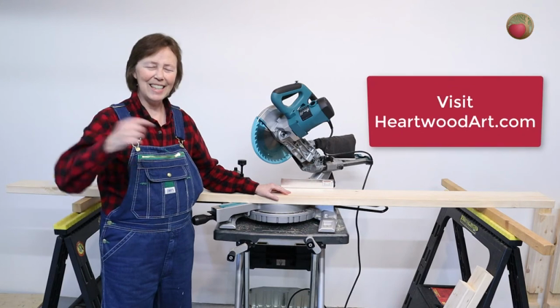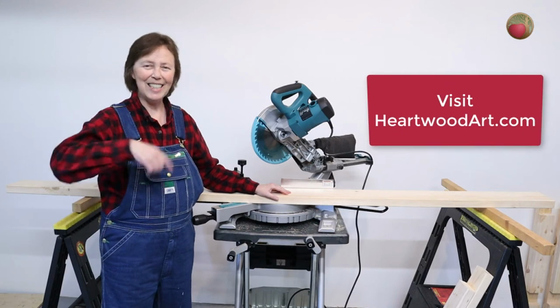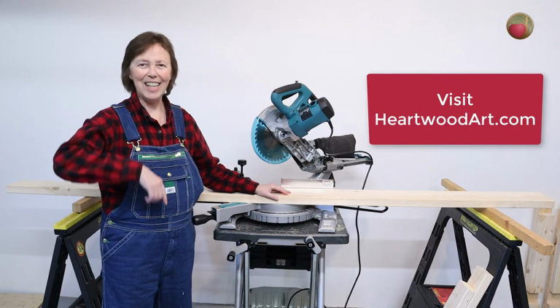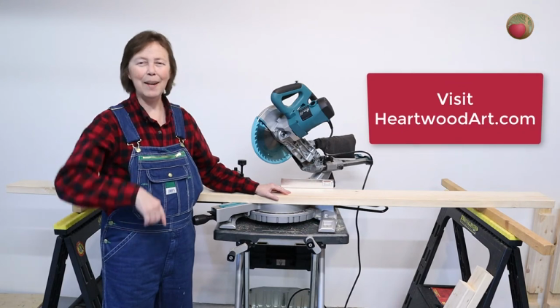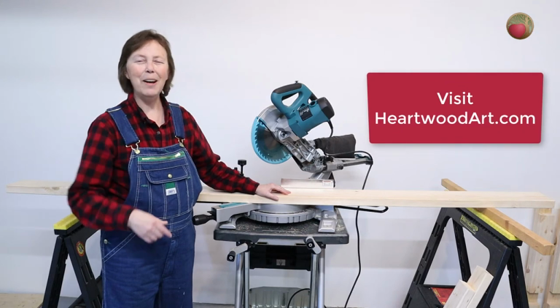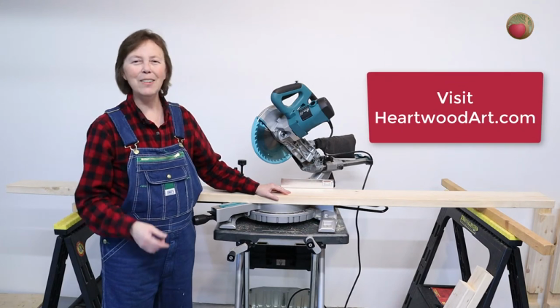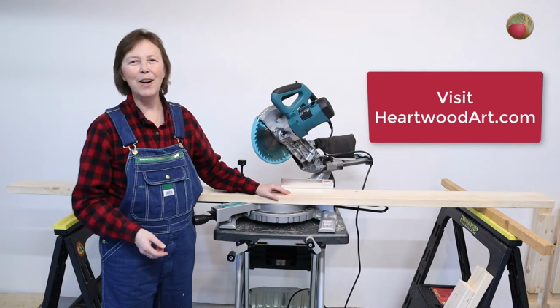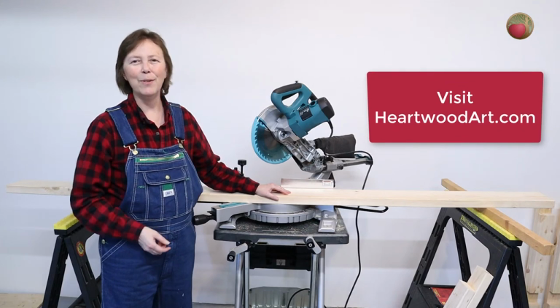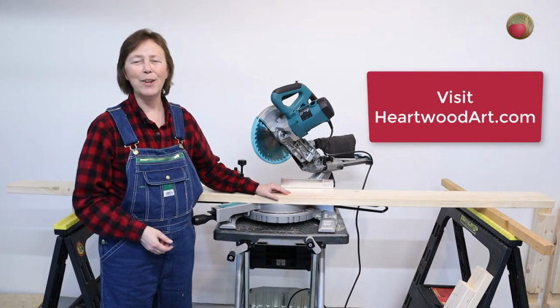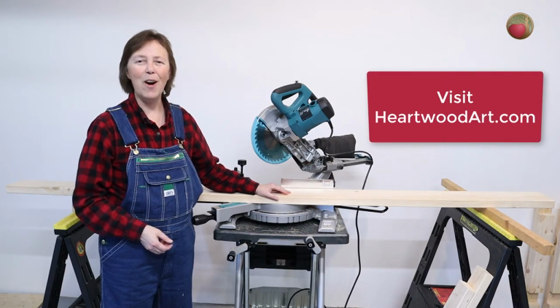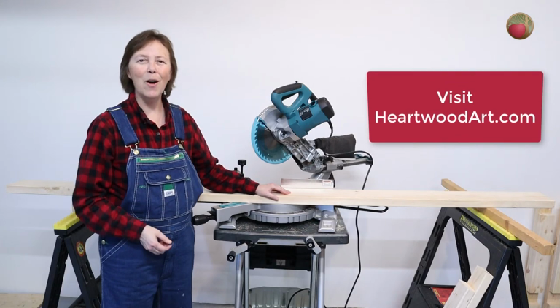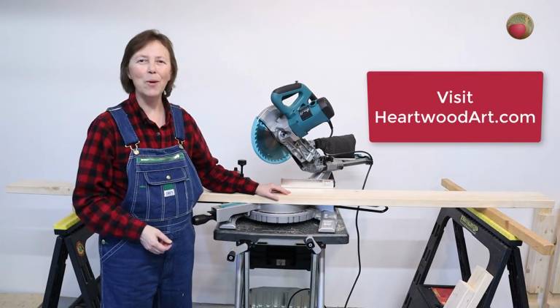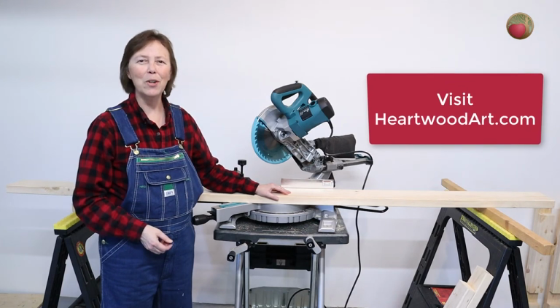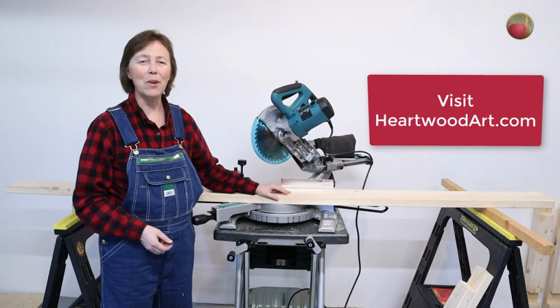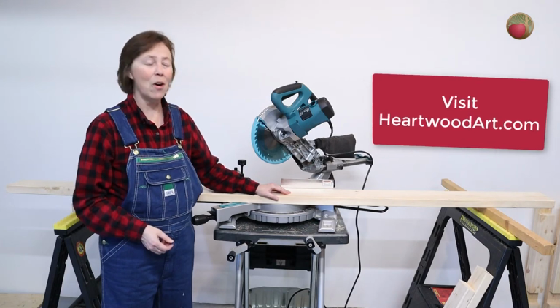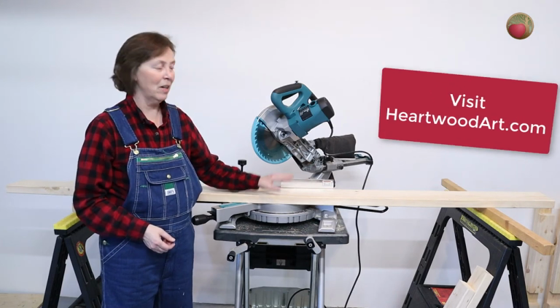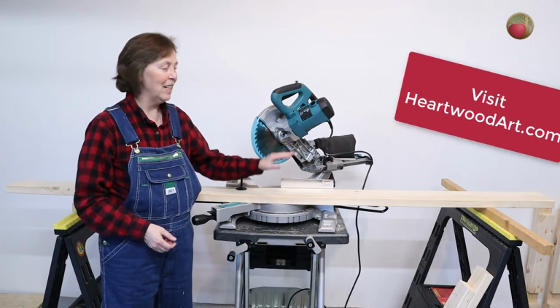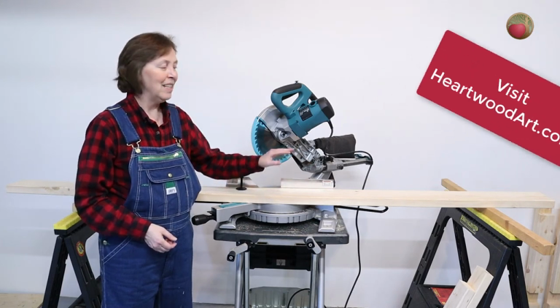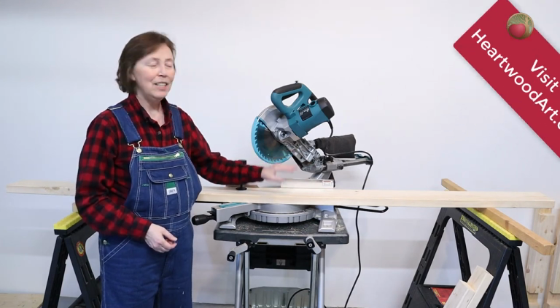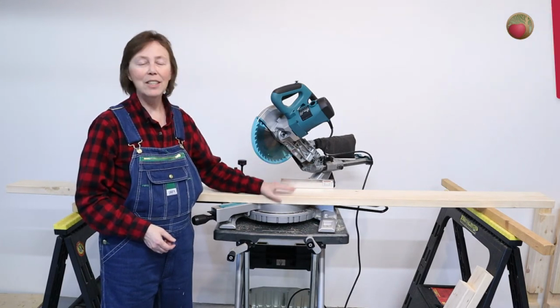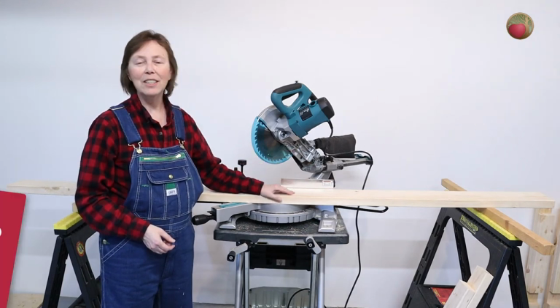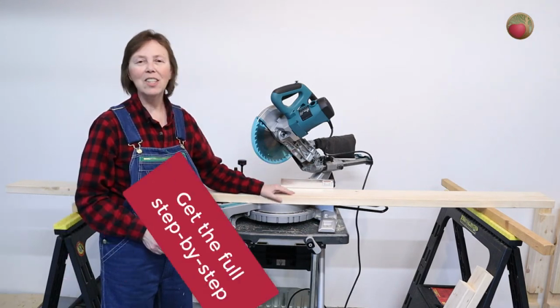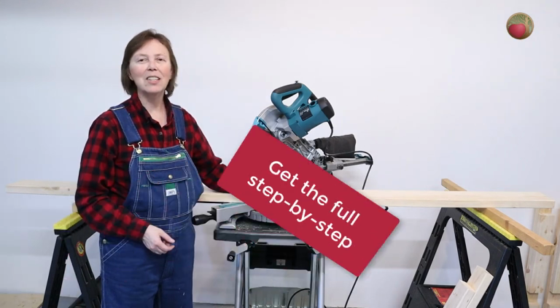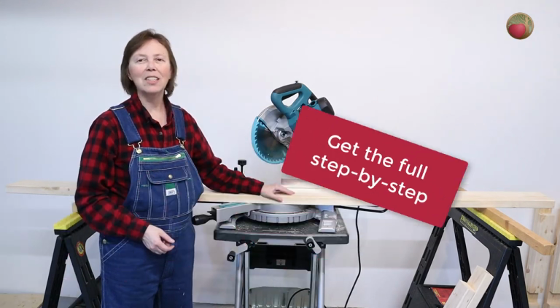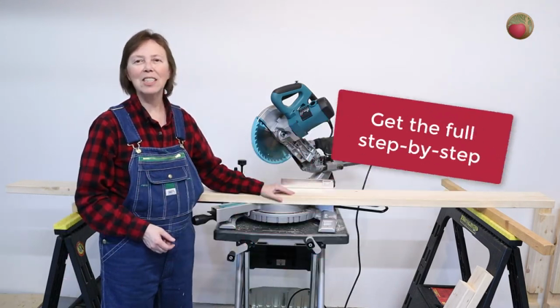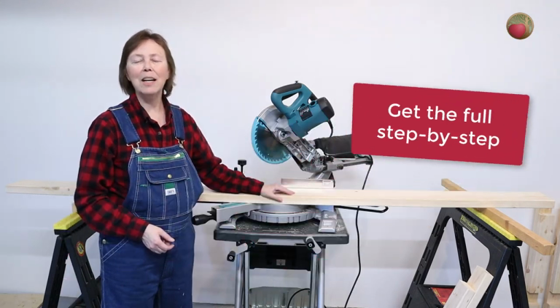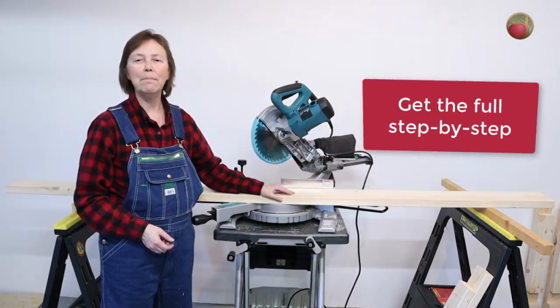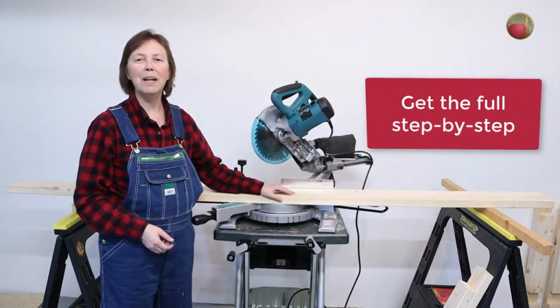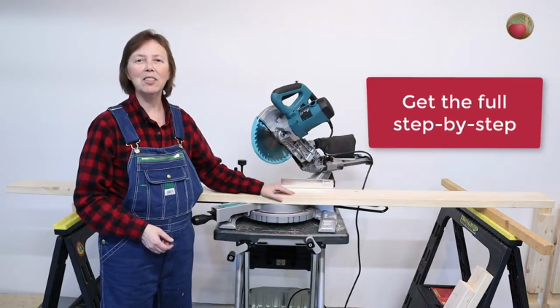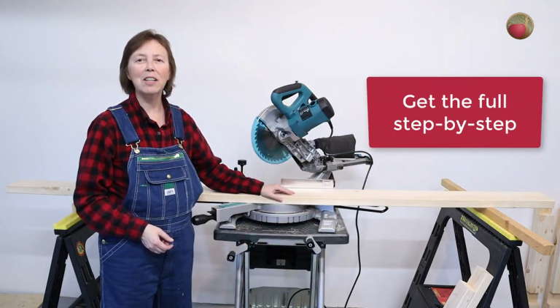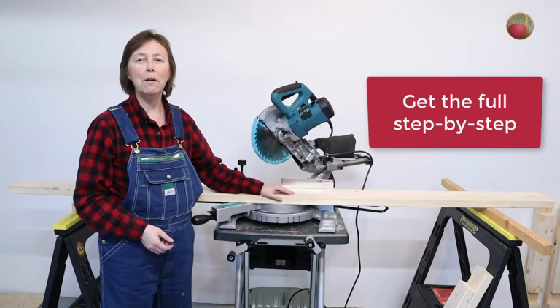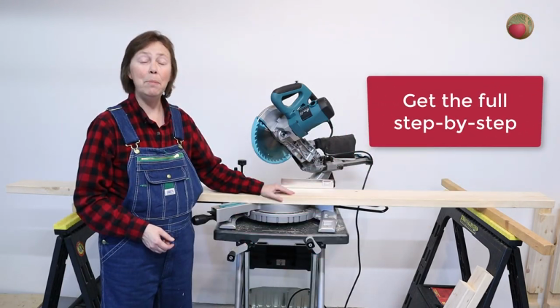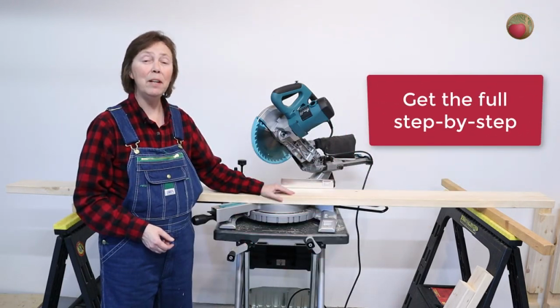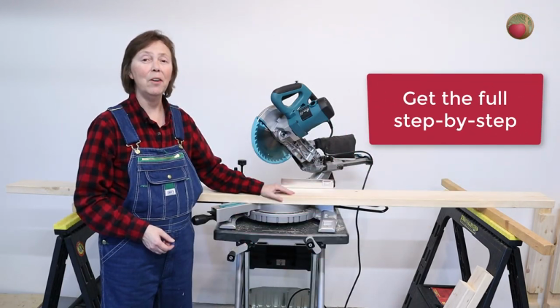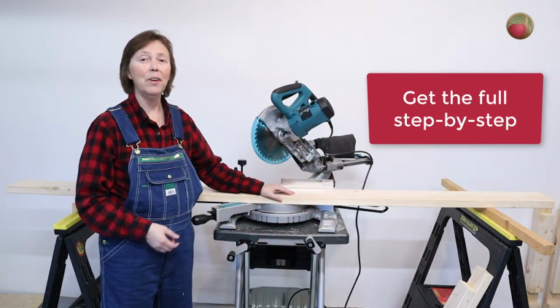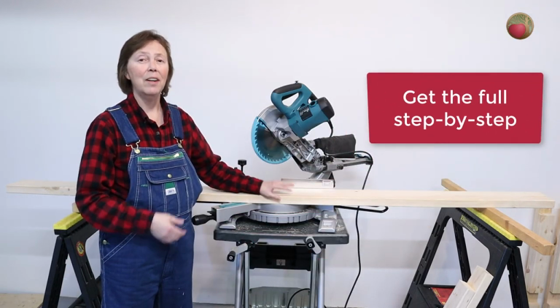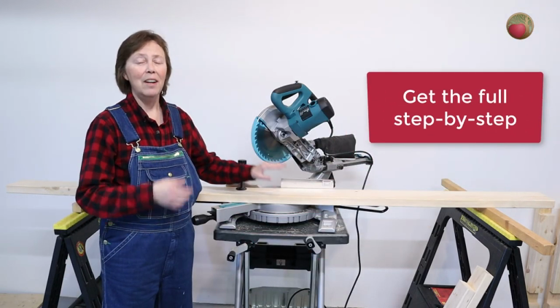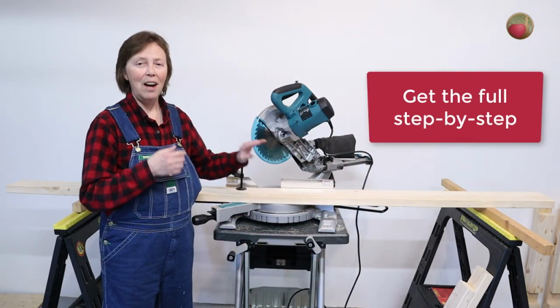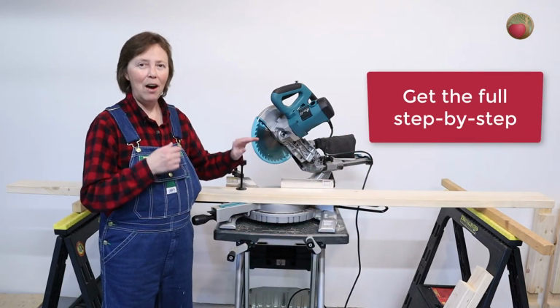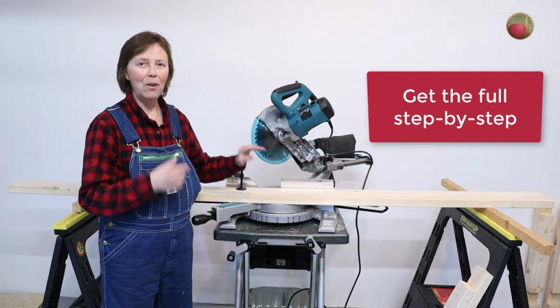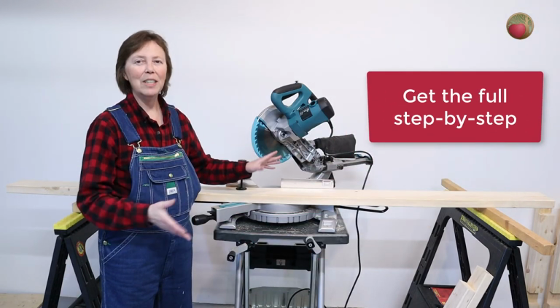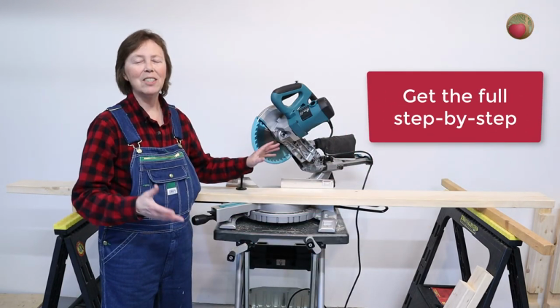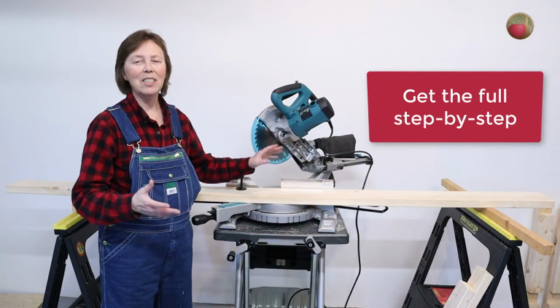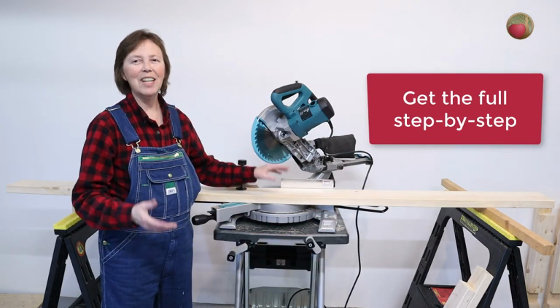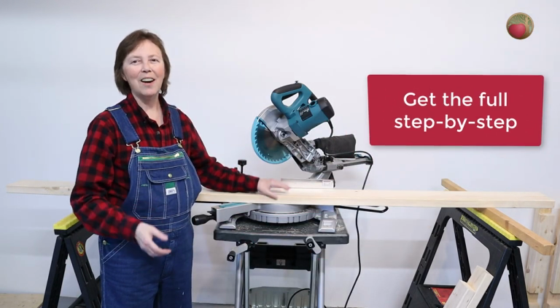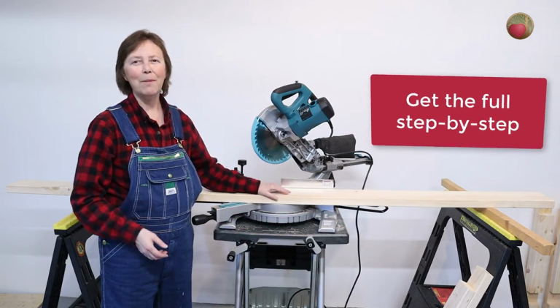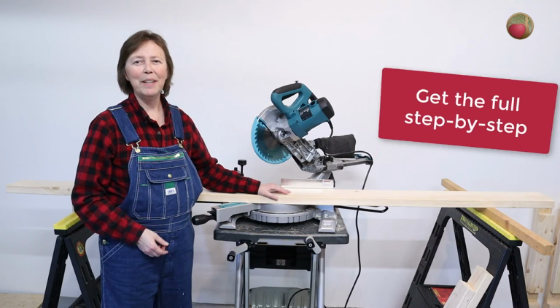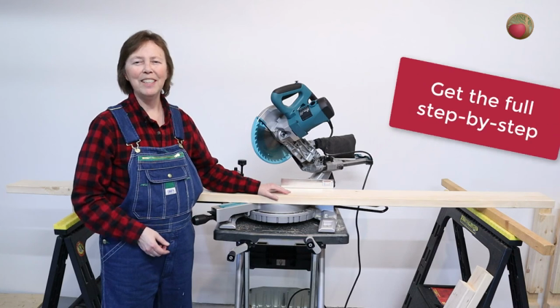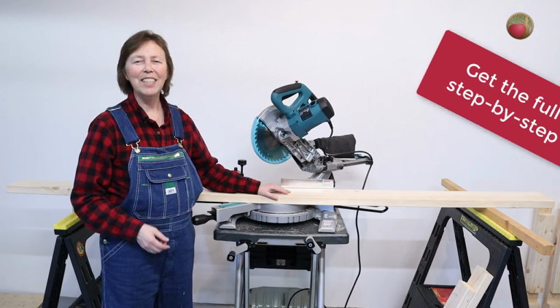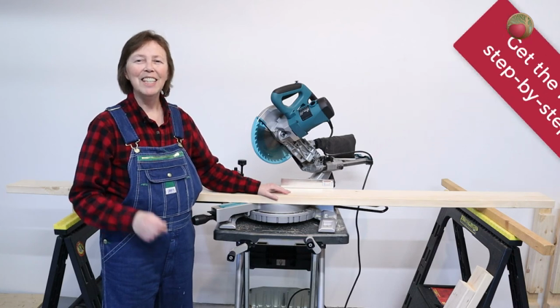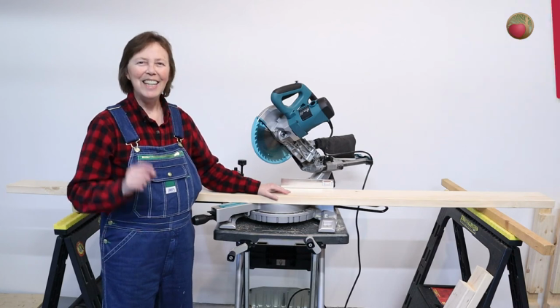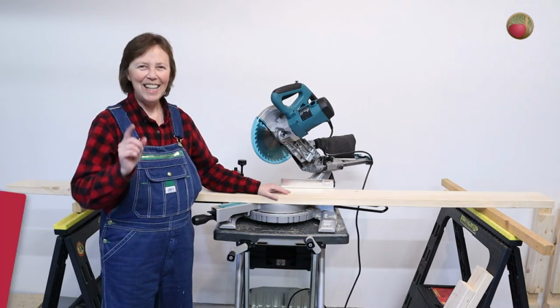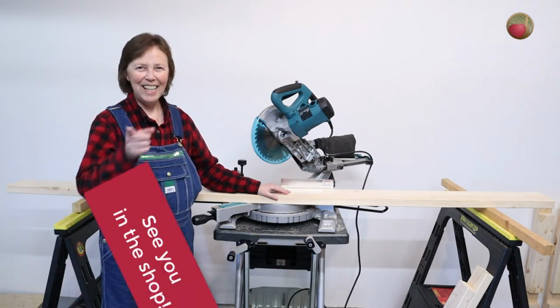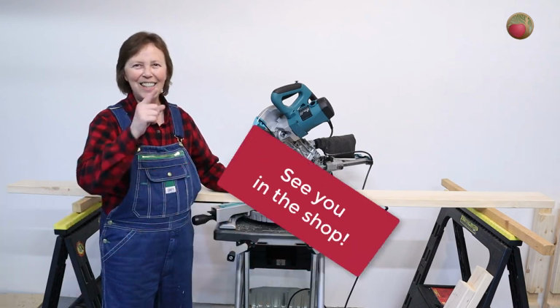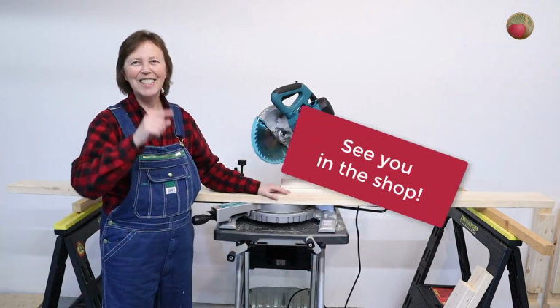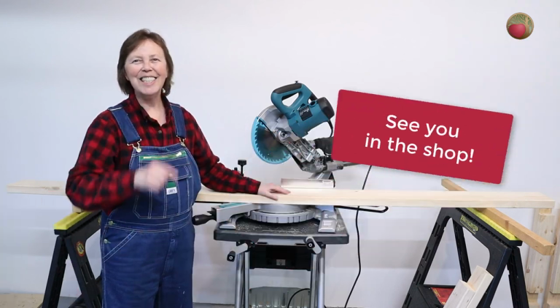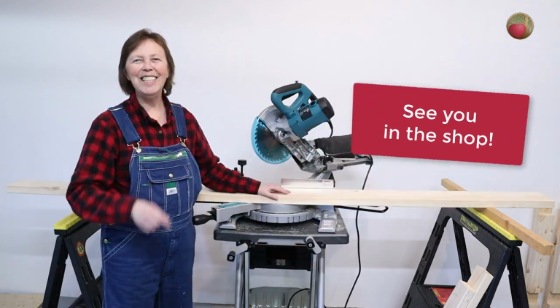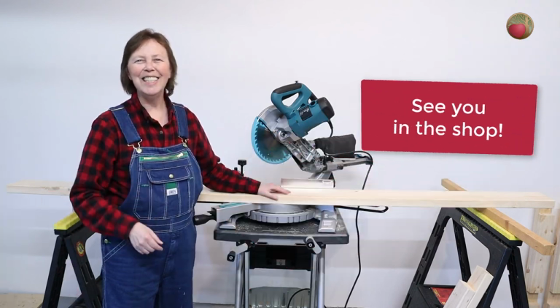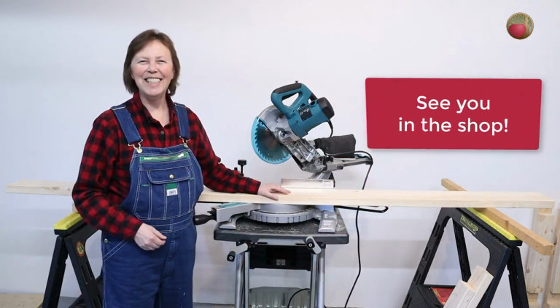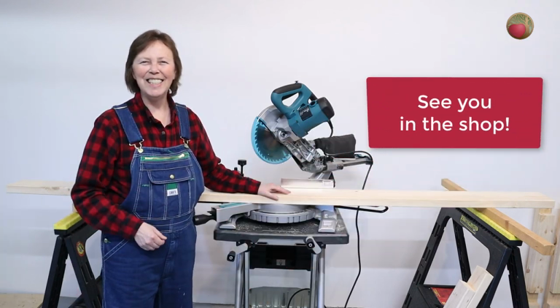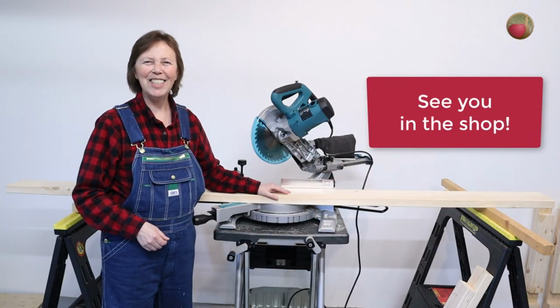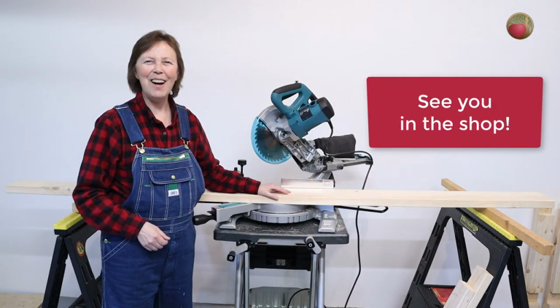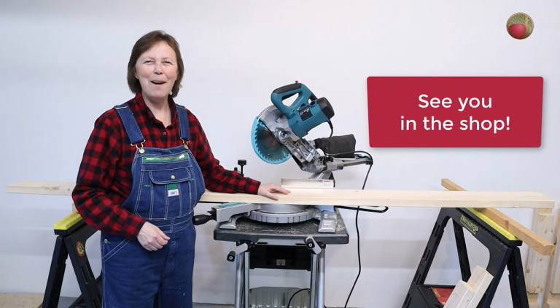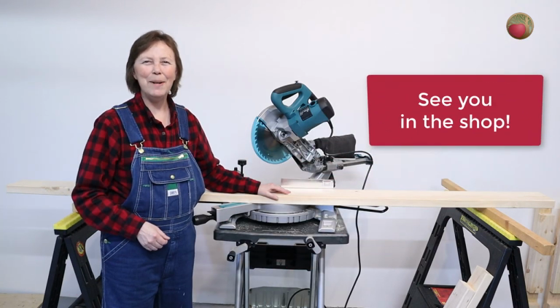I hope all of these tips have helped you think through your build and what plan might work best for you. Come on over to Heartwood Art — you can see the step-by-step build on this entire bench, and I'll see you in the shop.